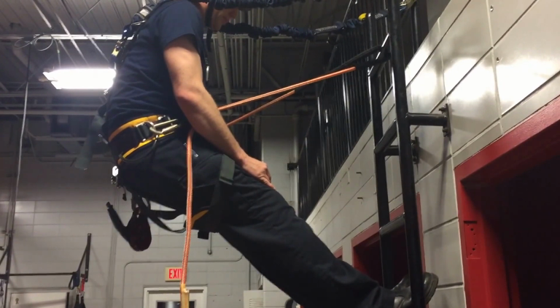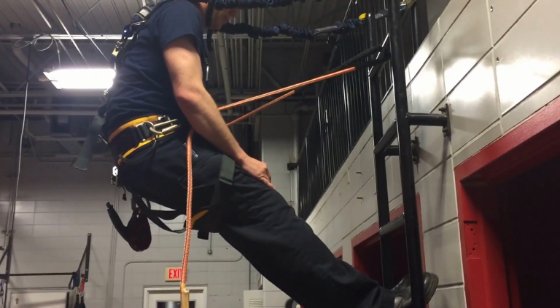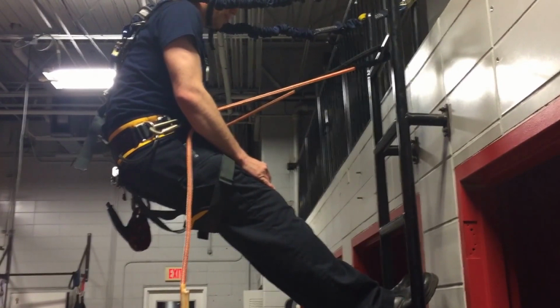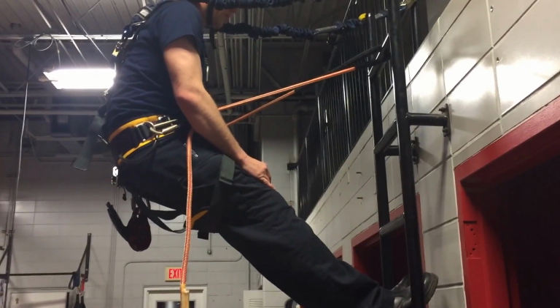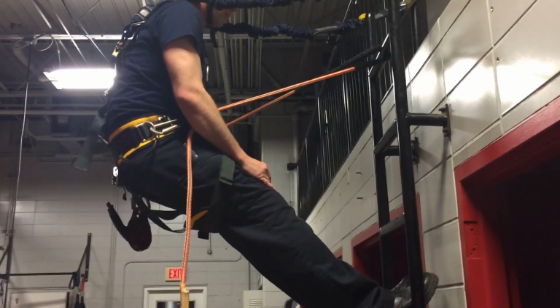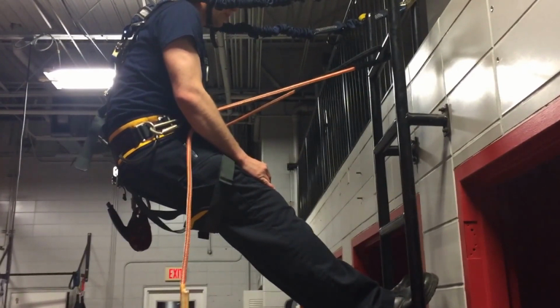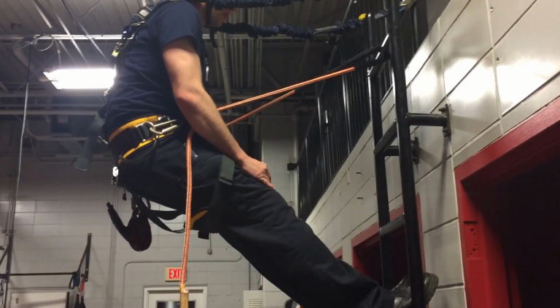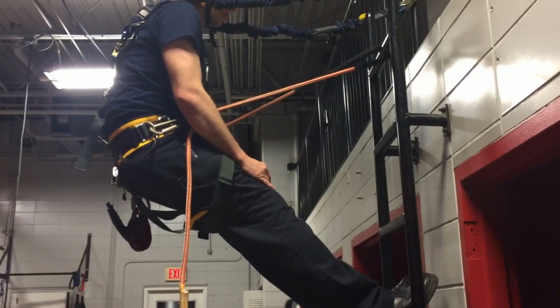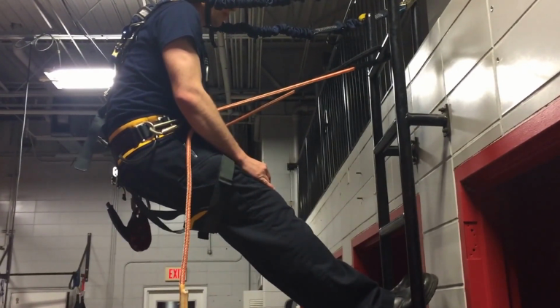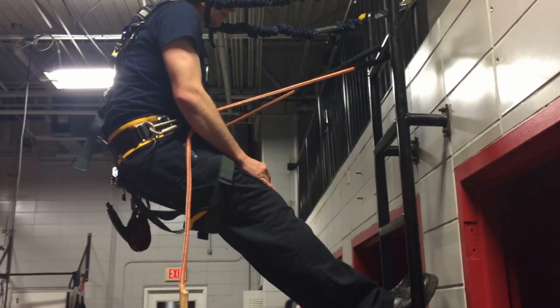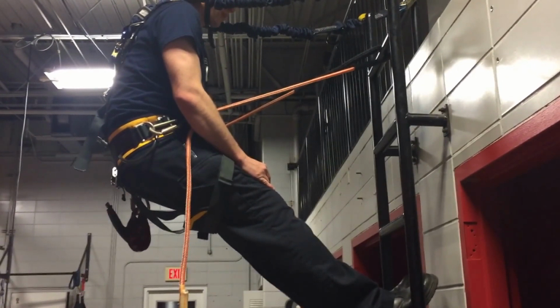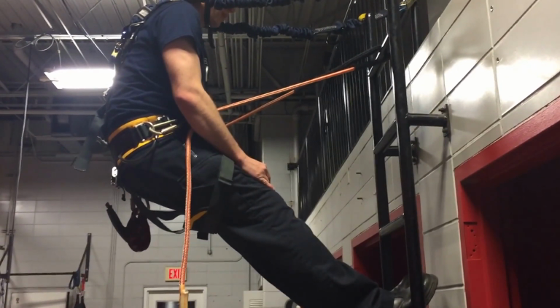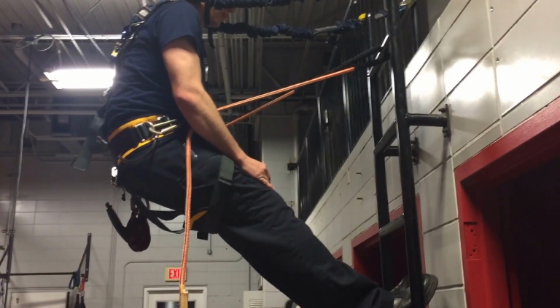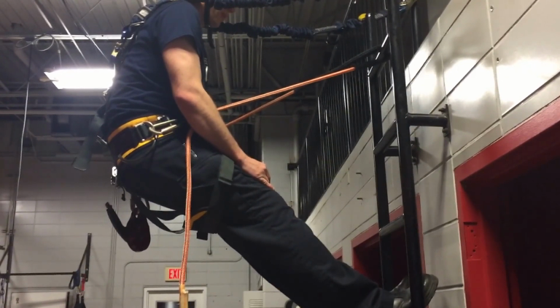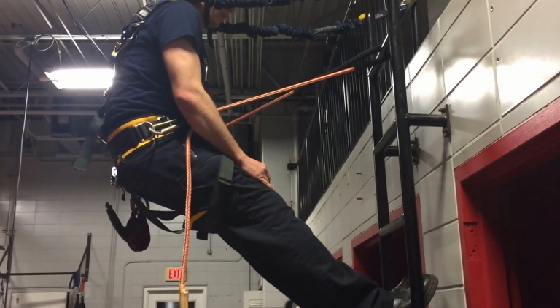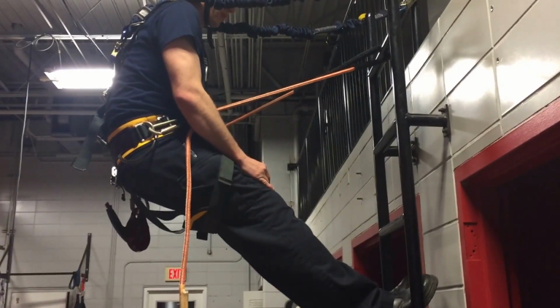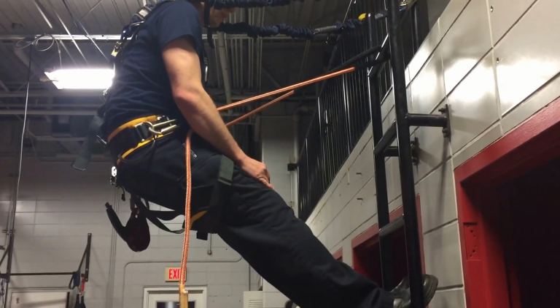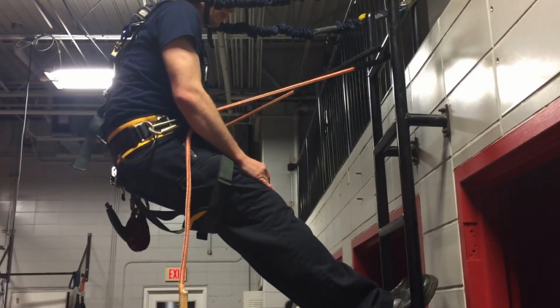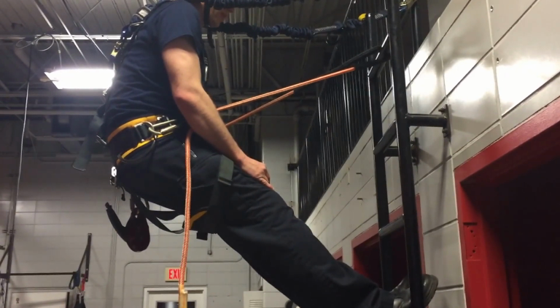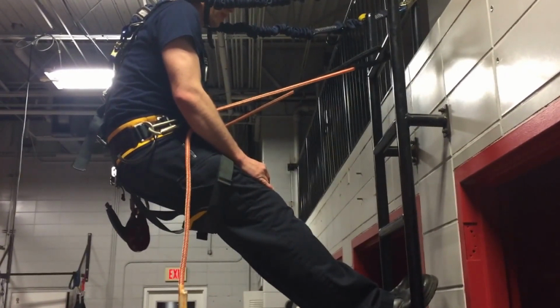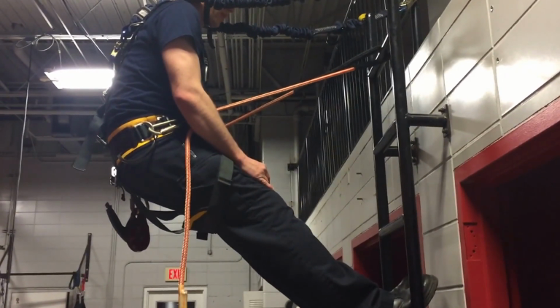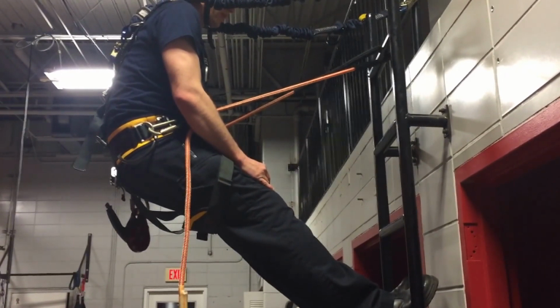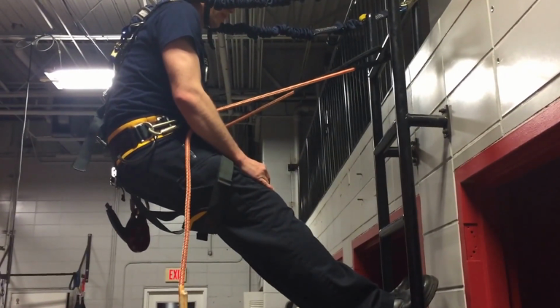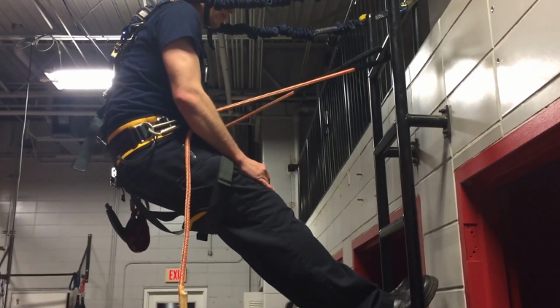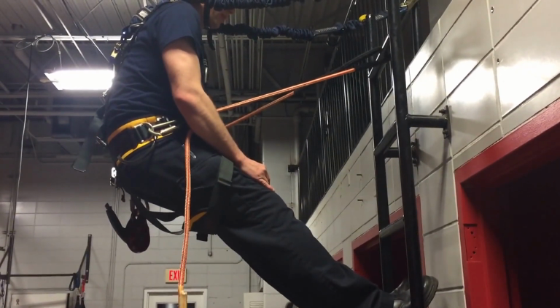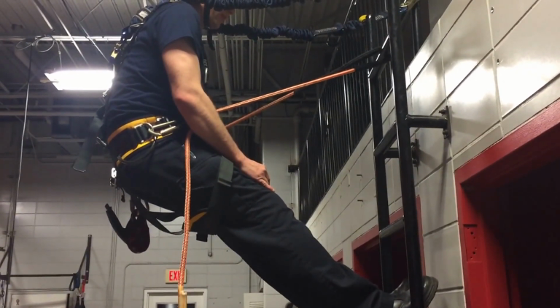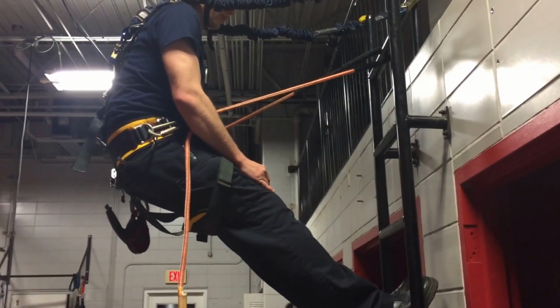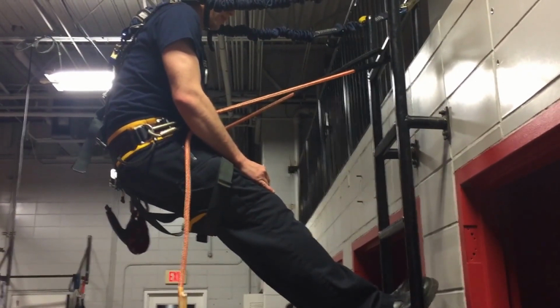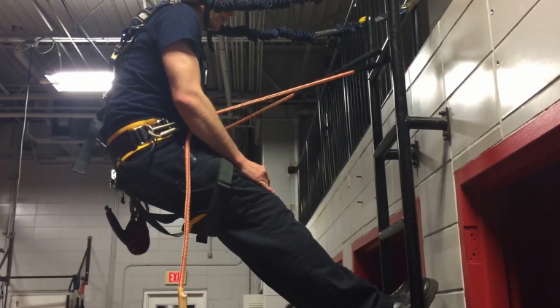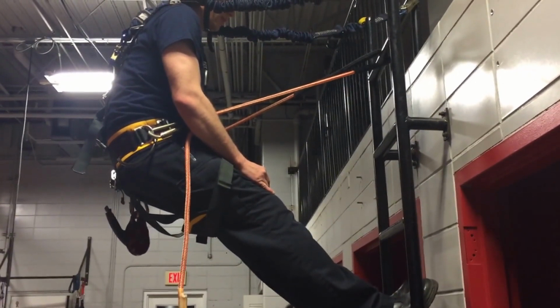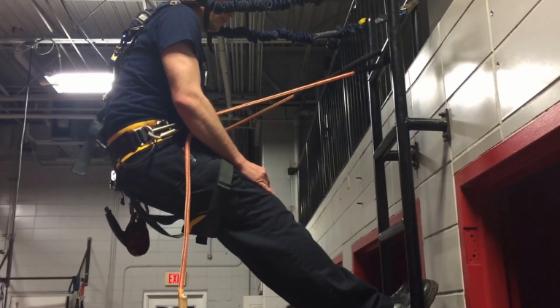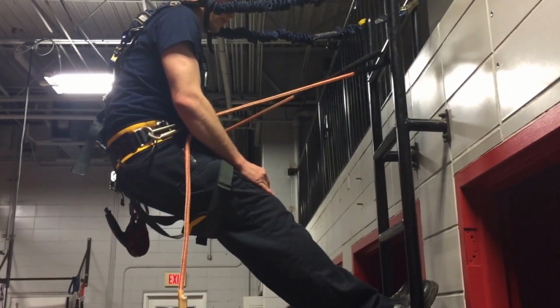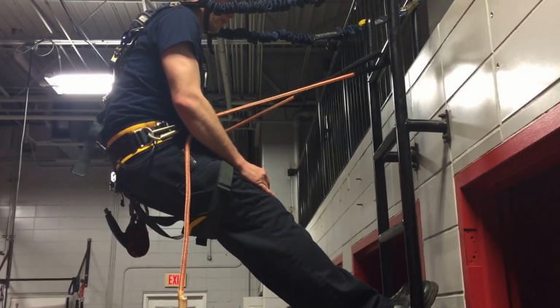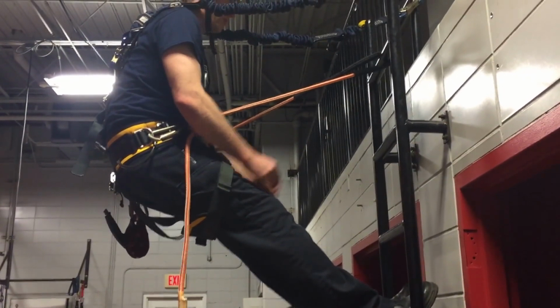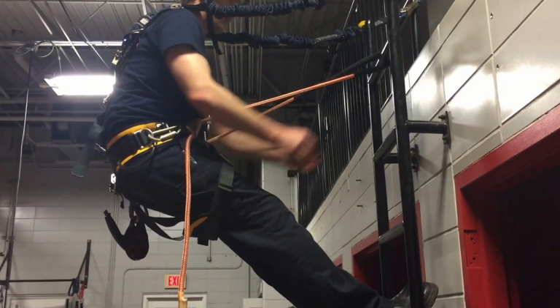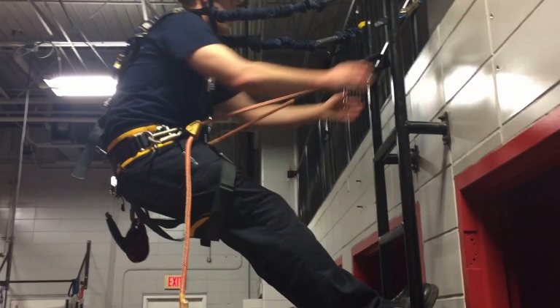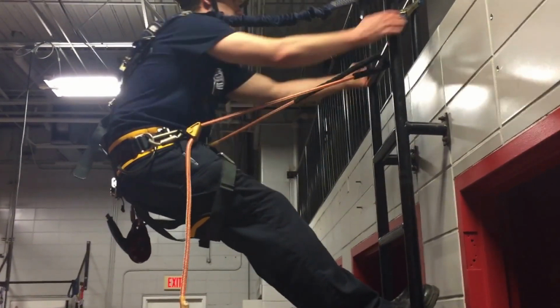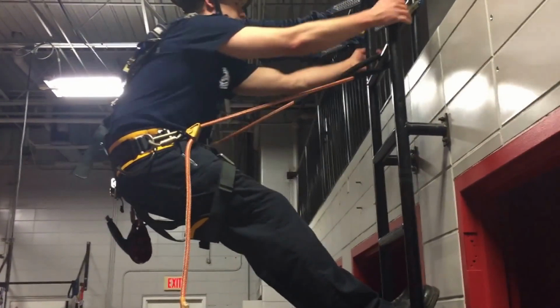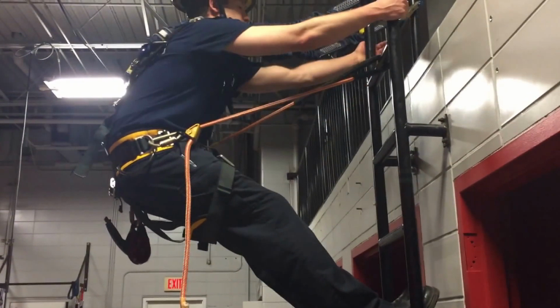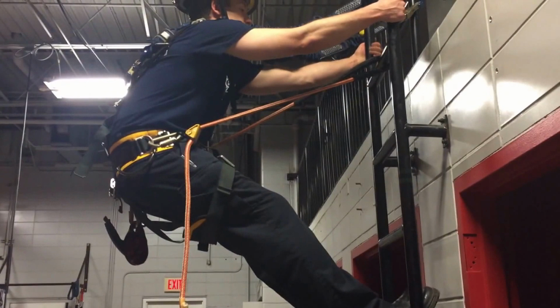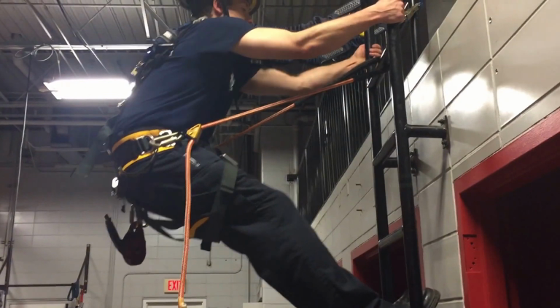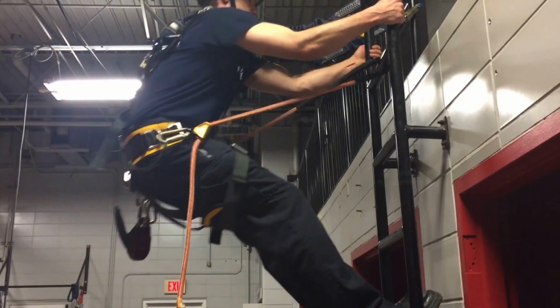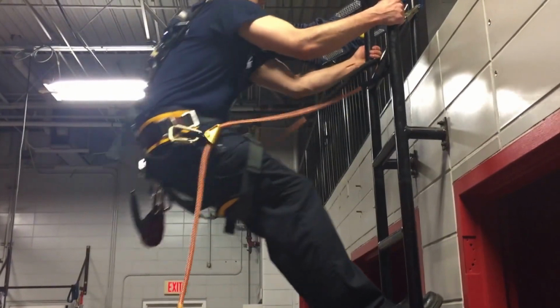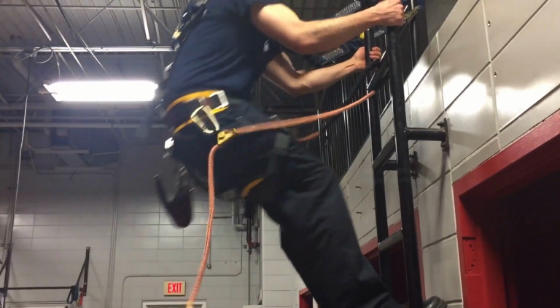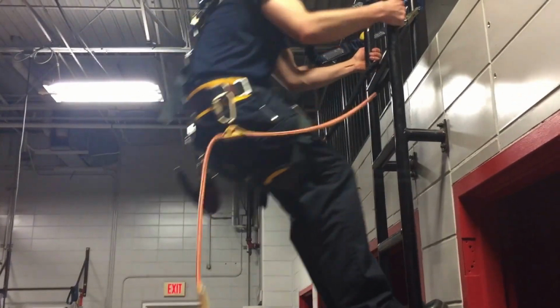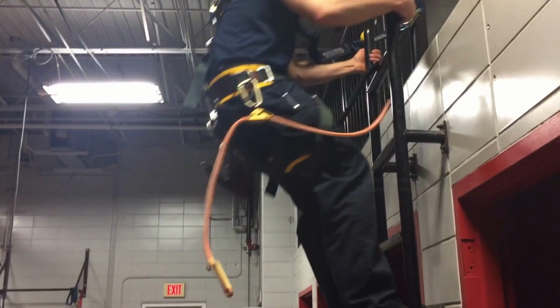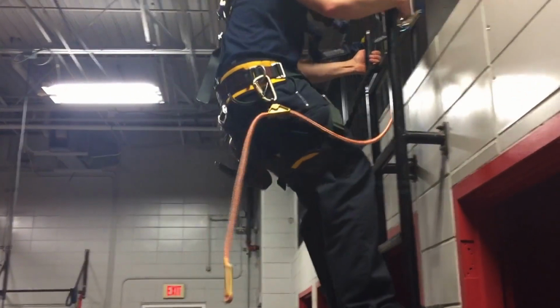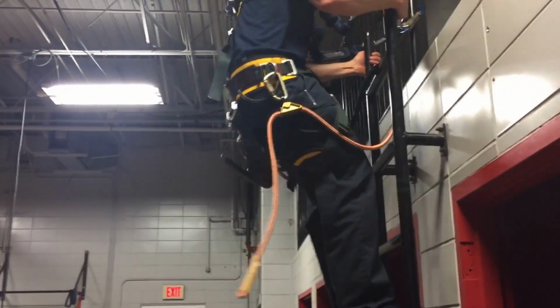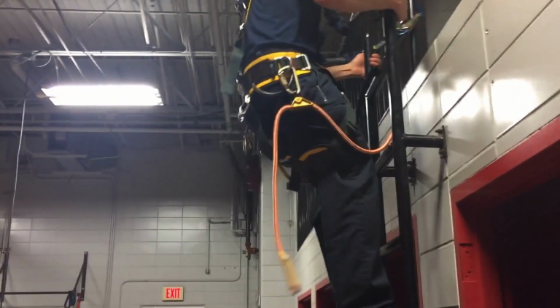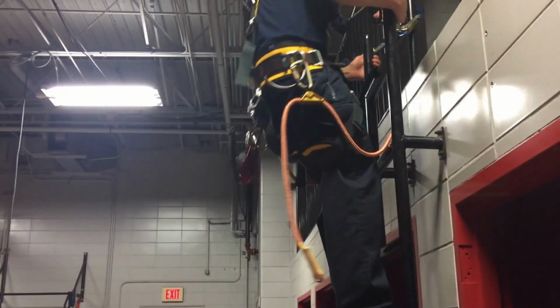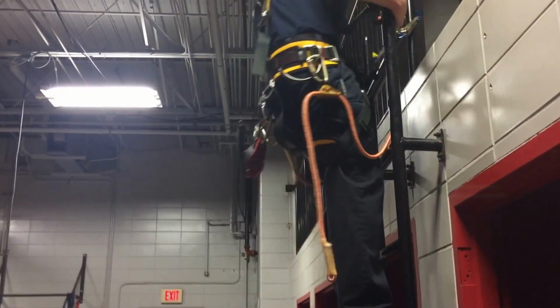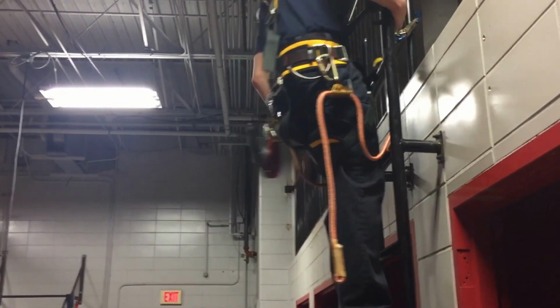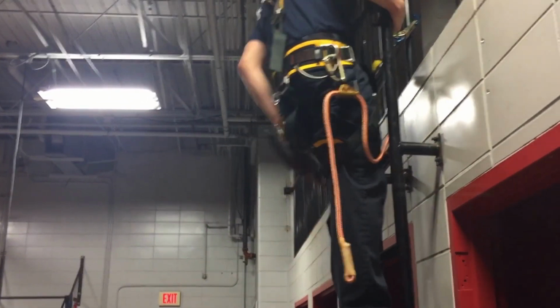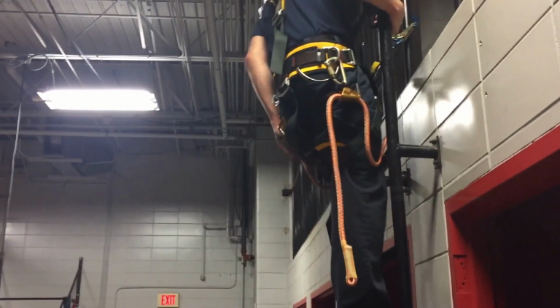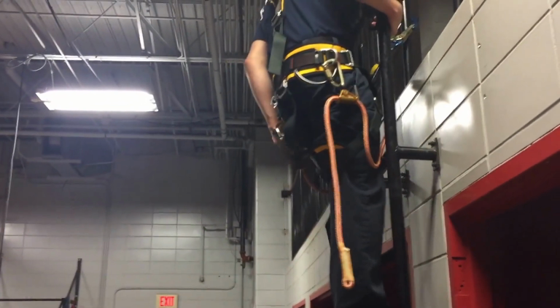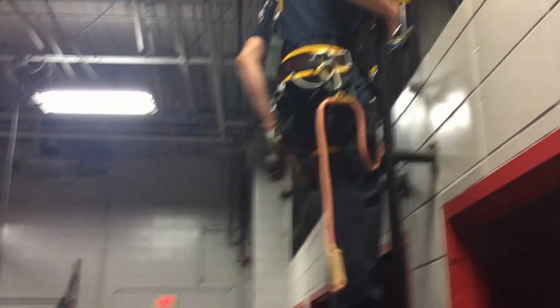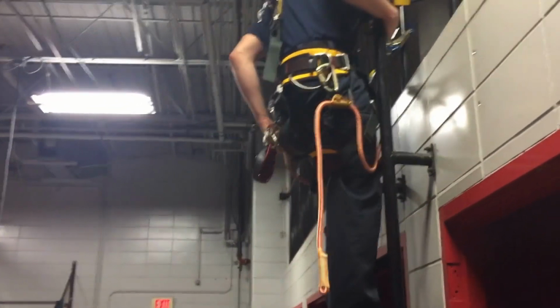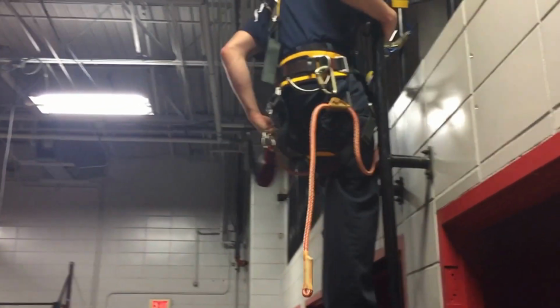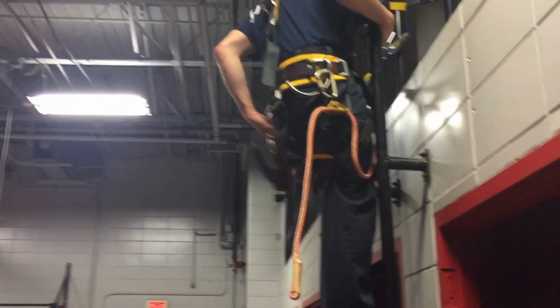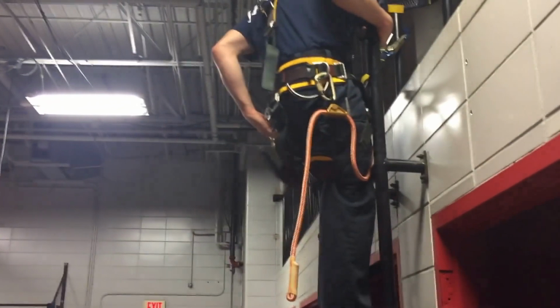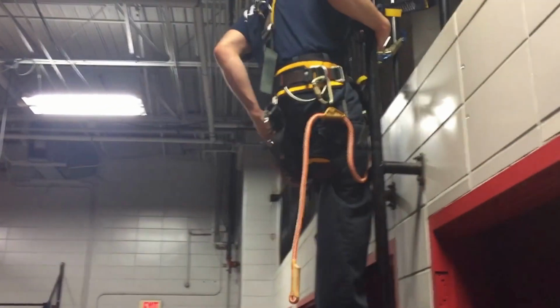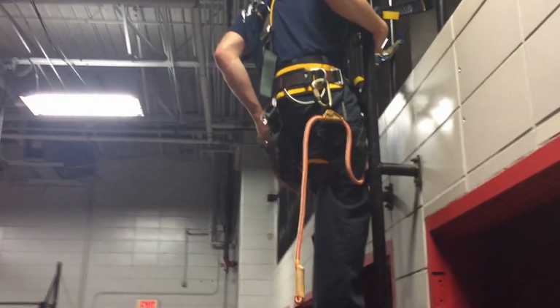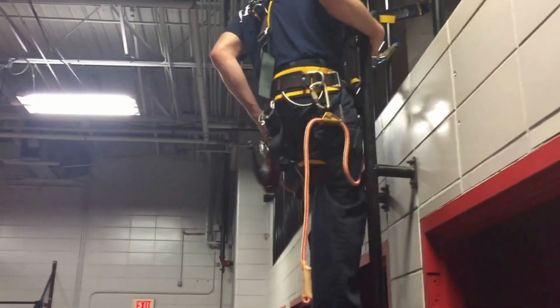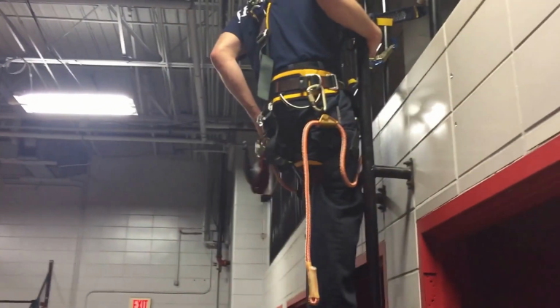So once he's done with his work, he's going to step into the ladder, disconnect his positioner, and 100% back down.